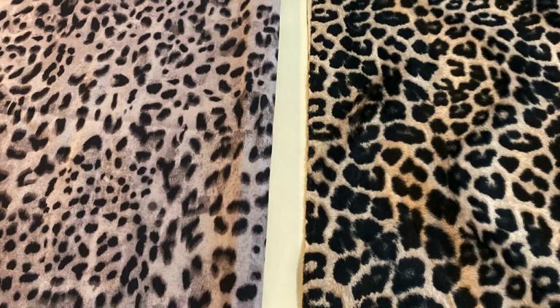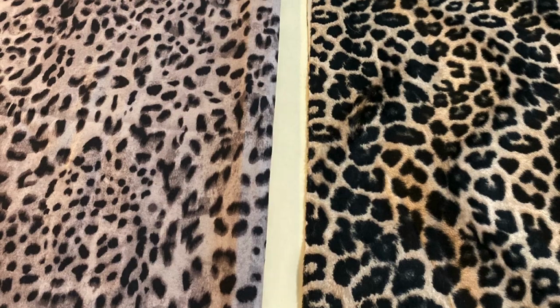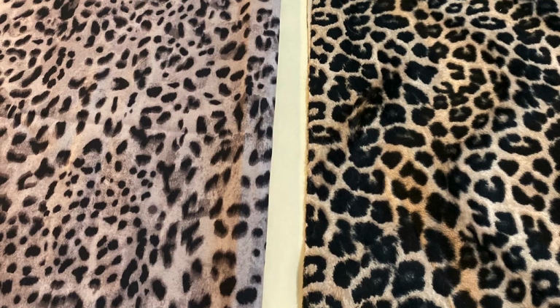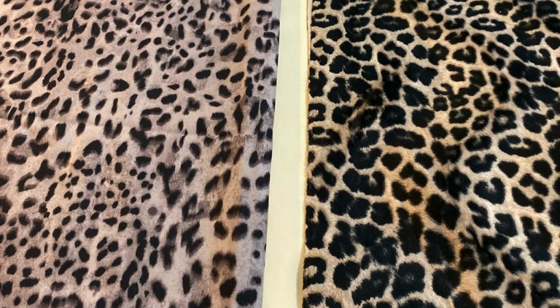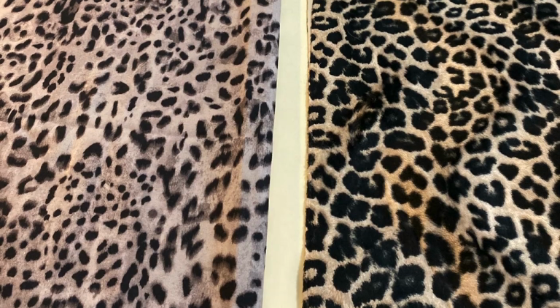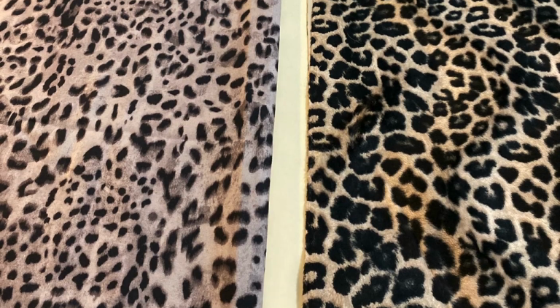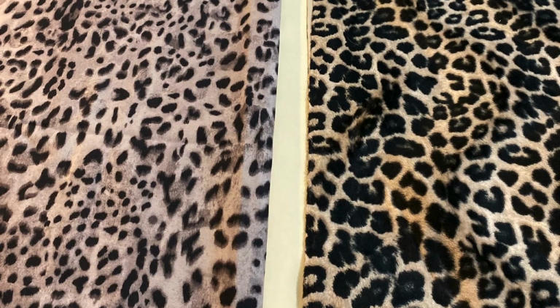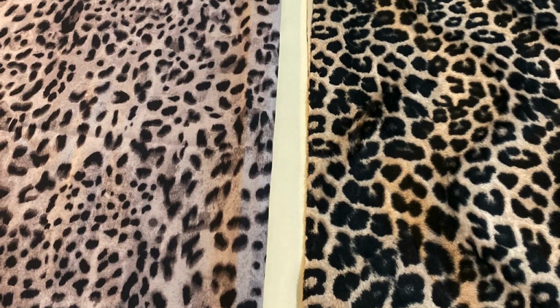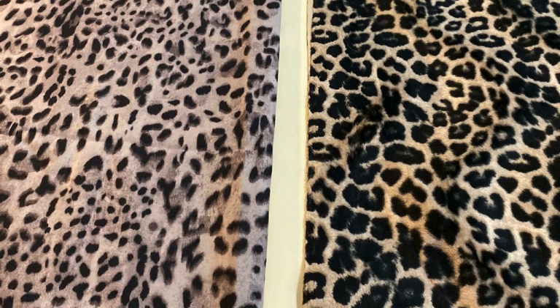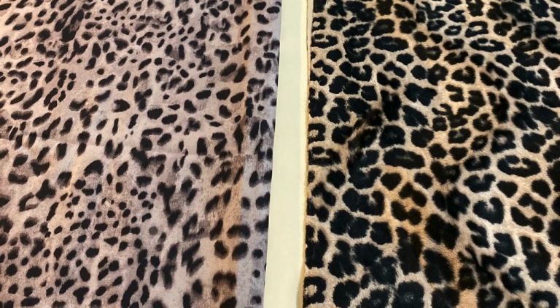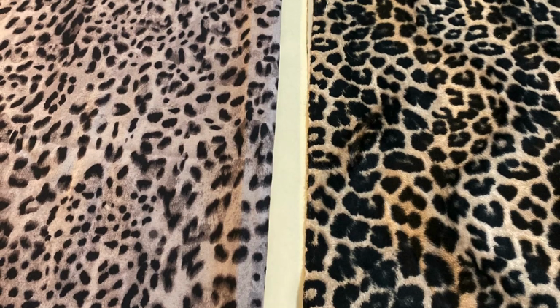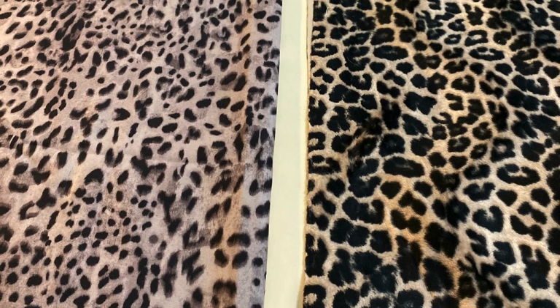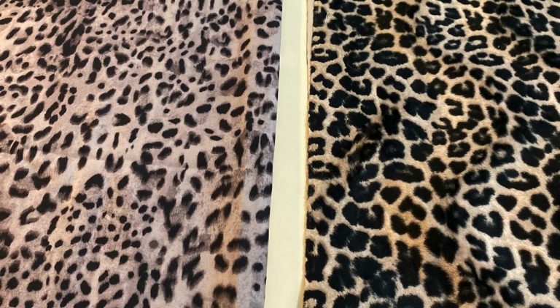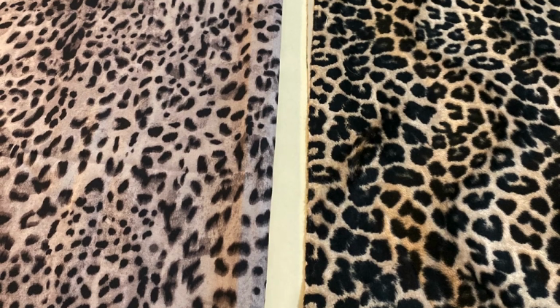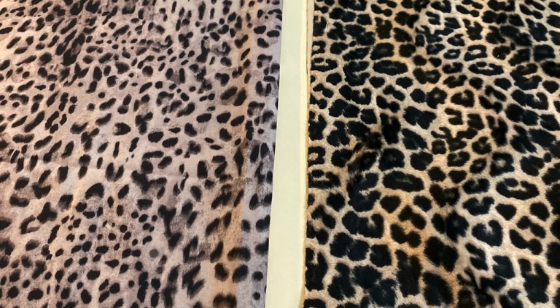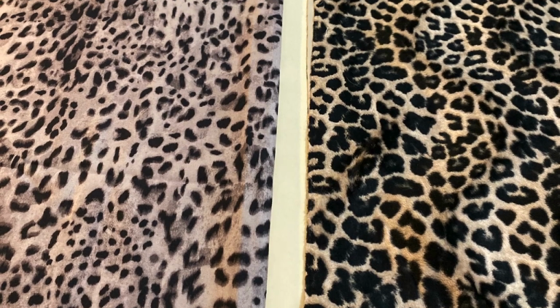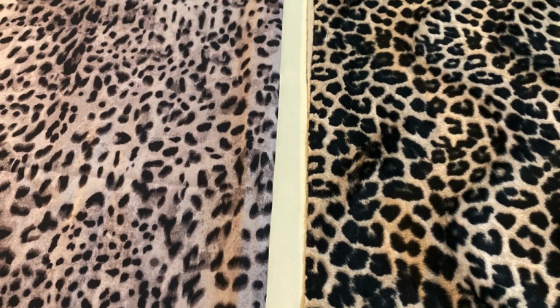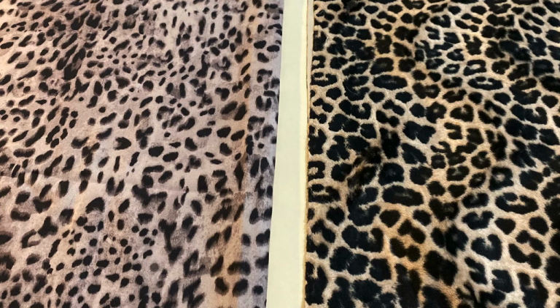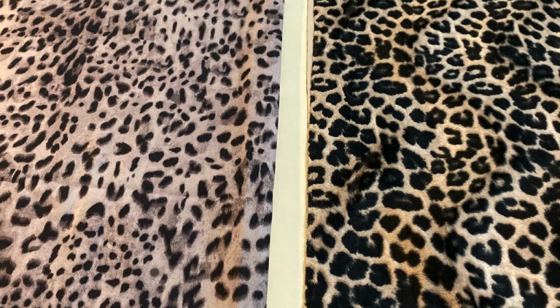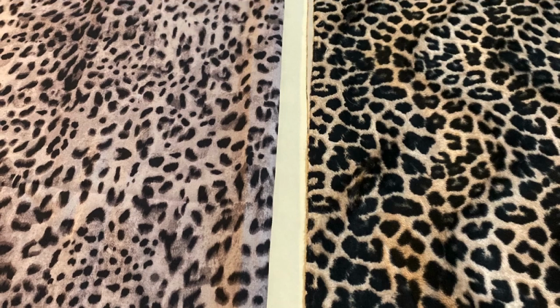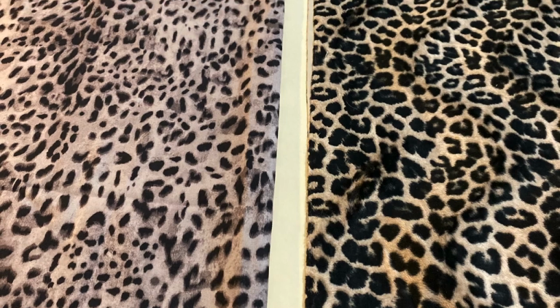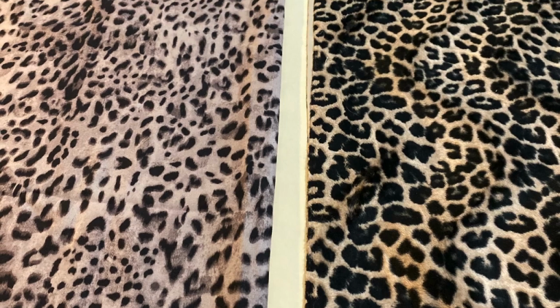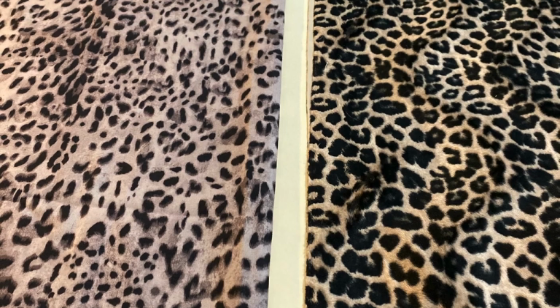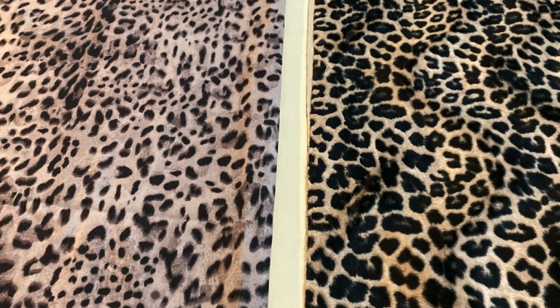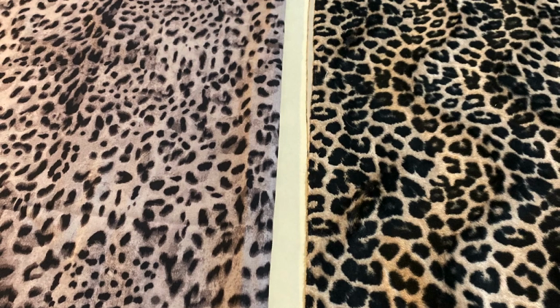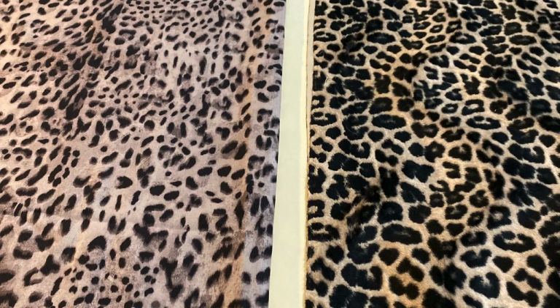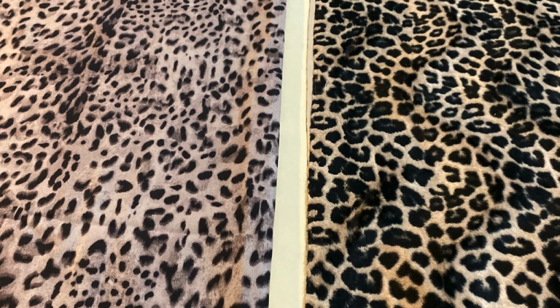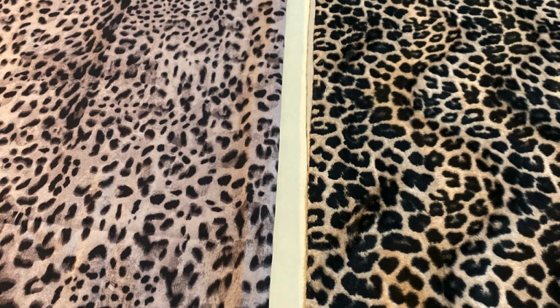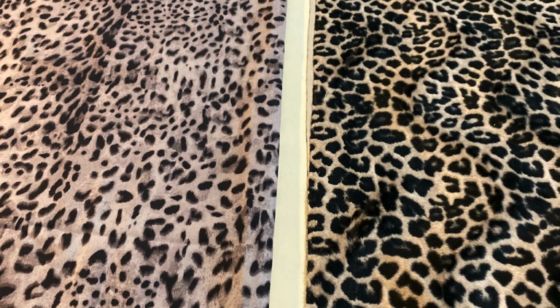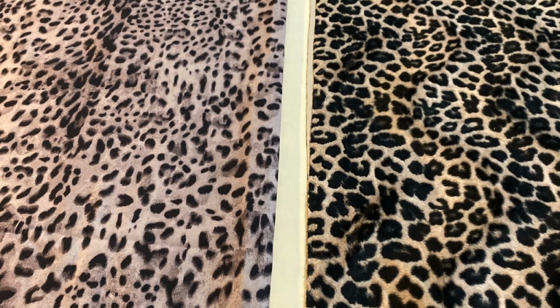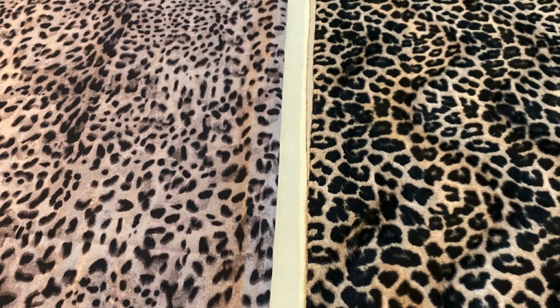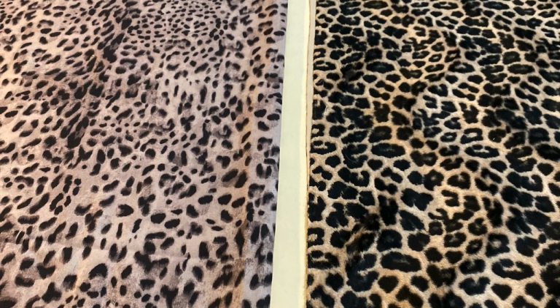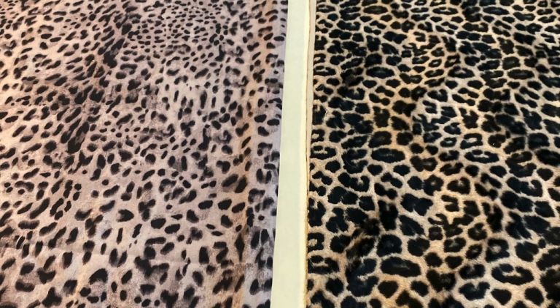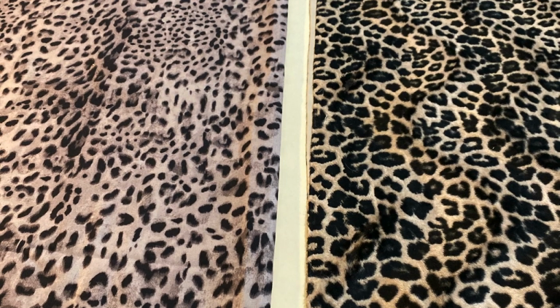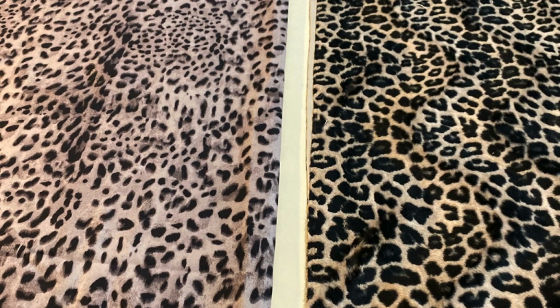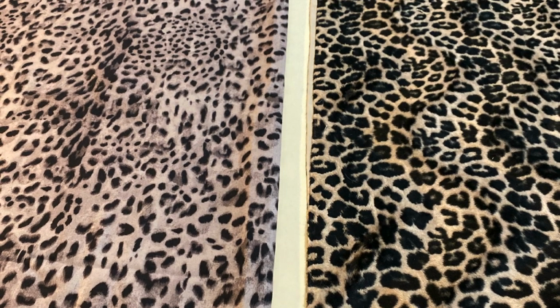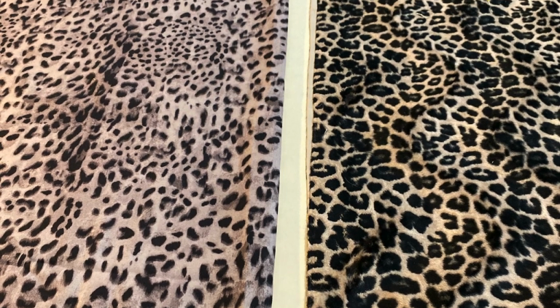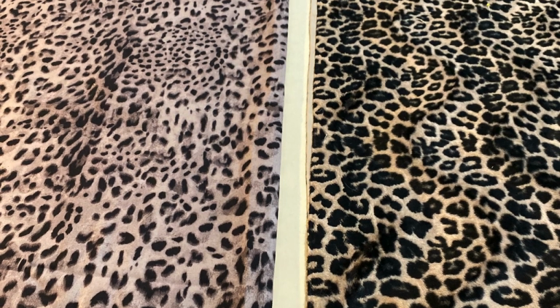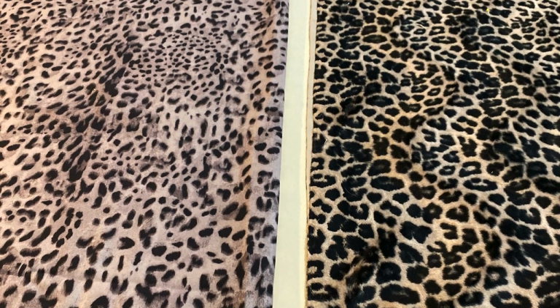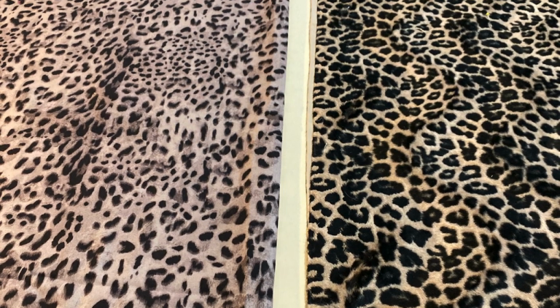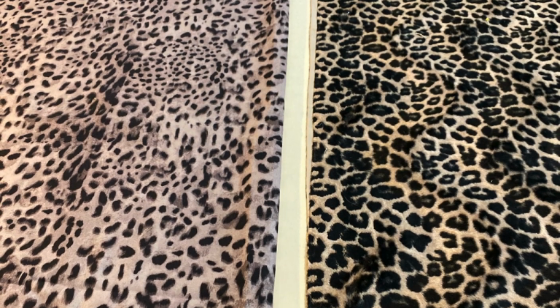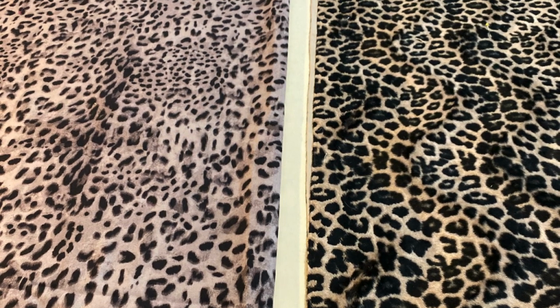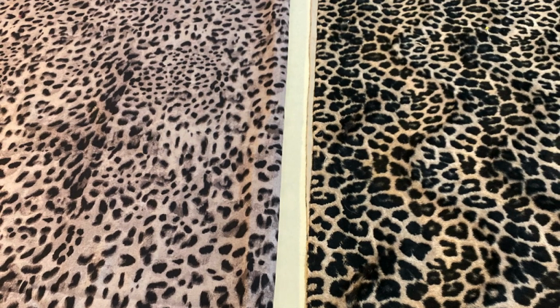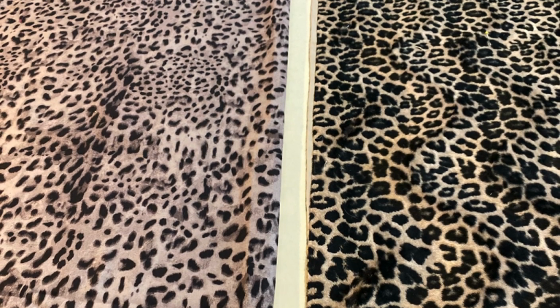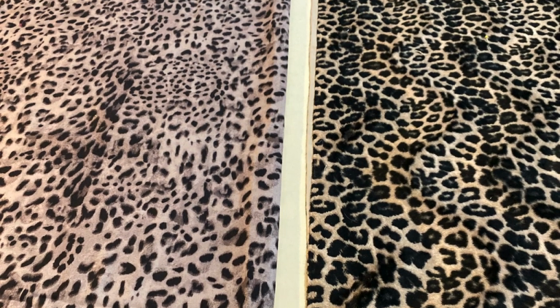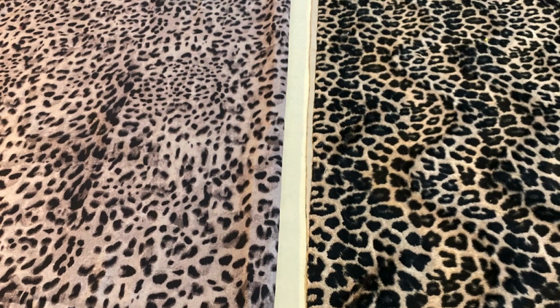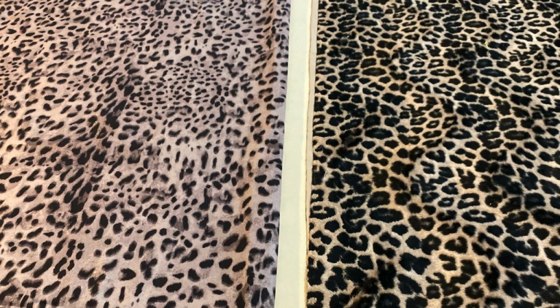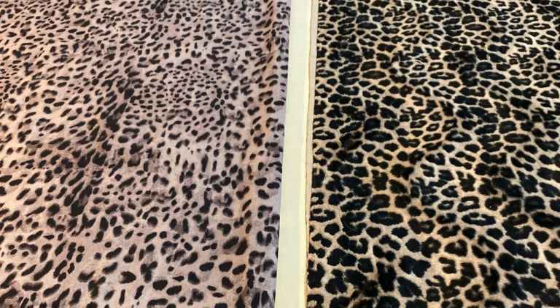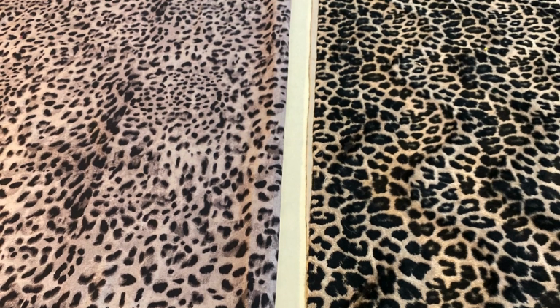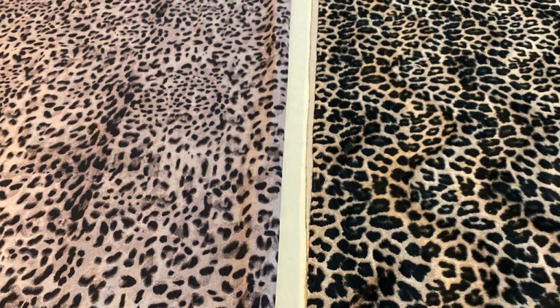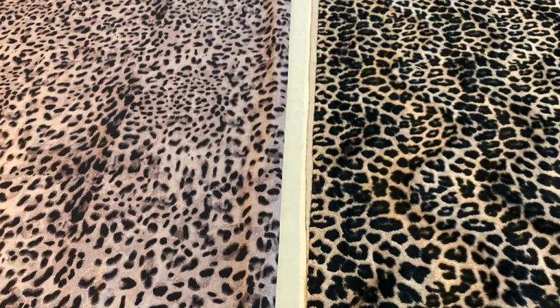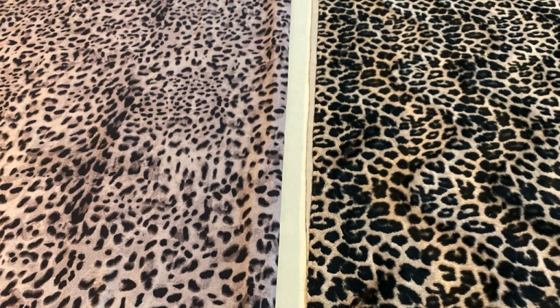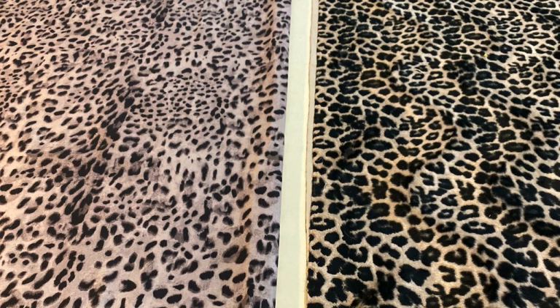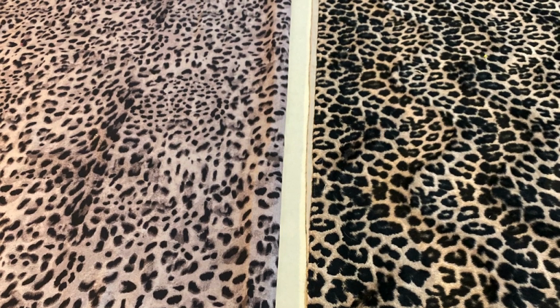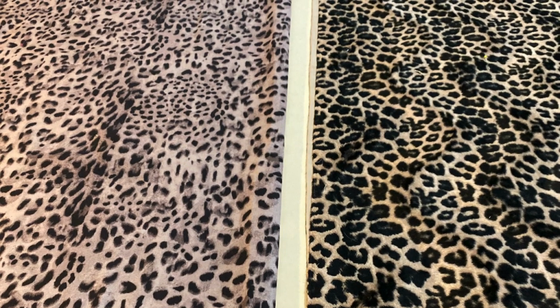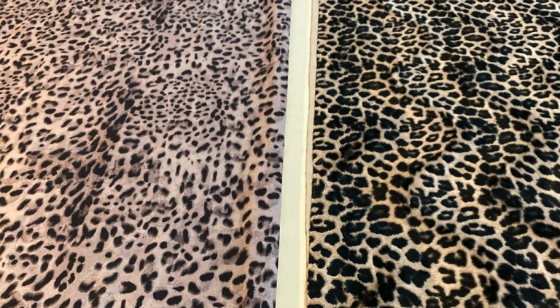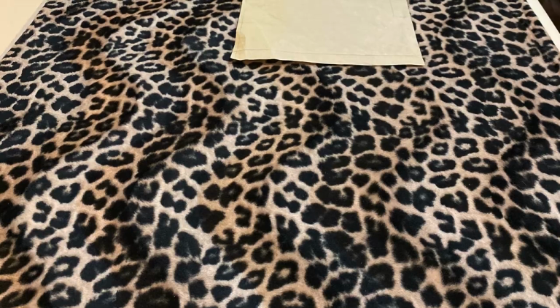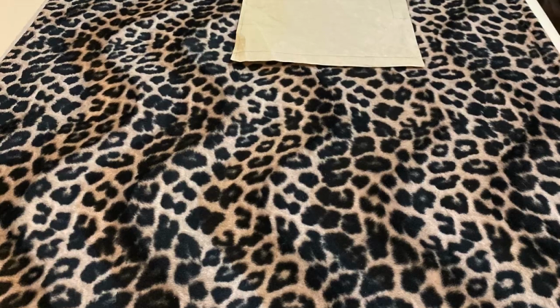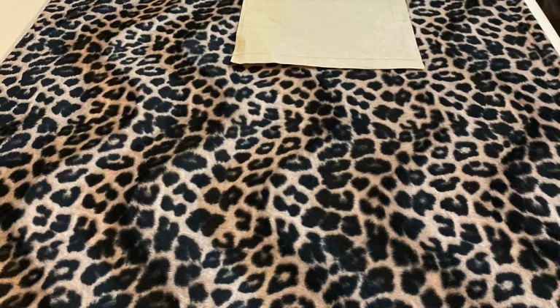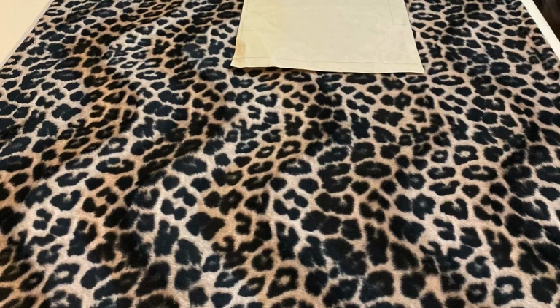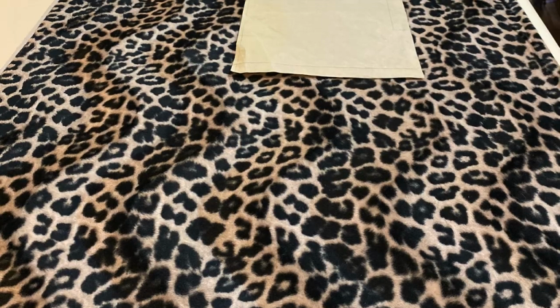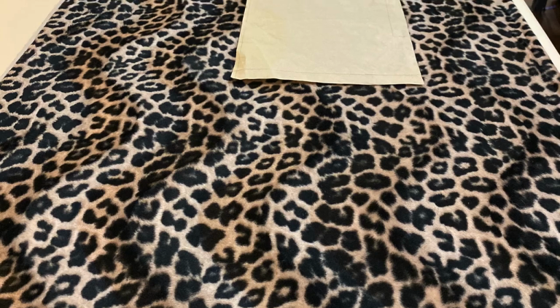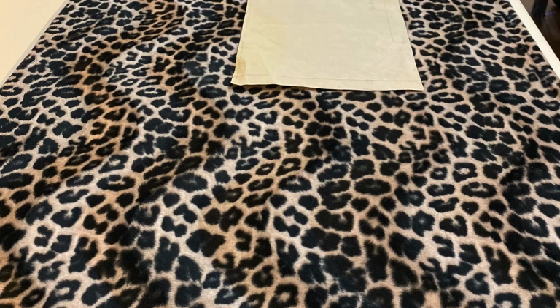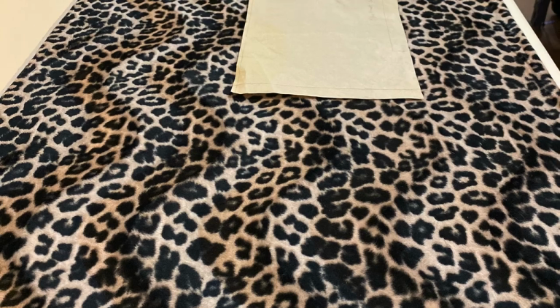I actually found two leopard prints and I couldn't decide which one I wanted to use, so I took a poll on my Instagram and you guys all voted for the one on the right.